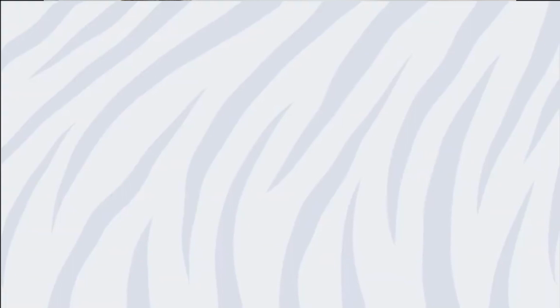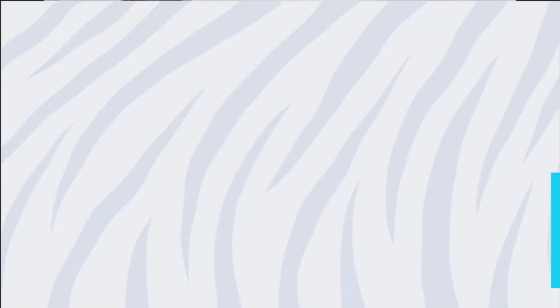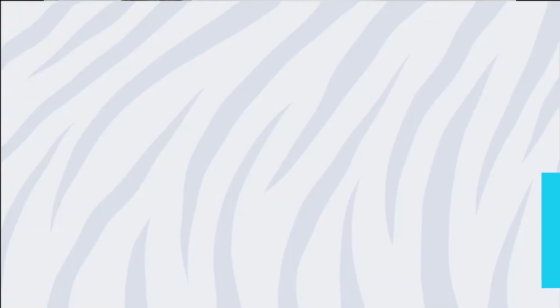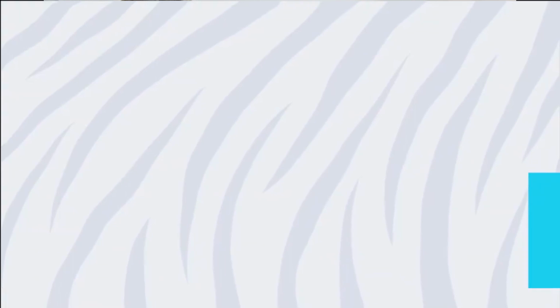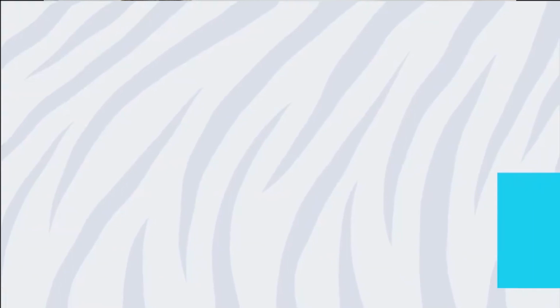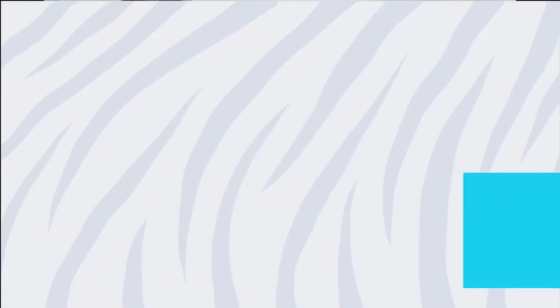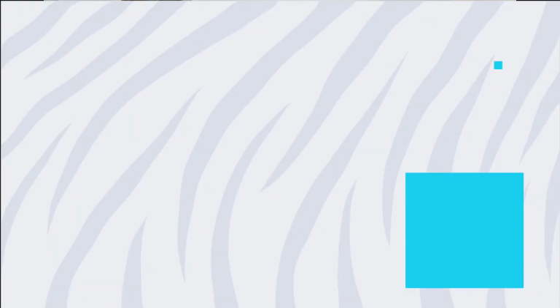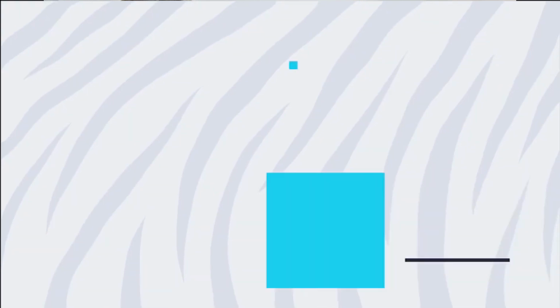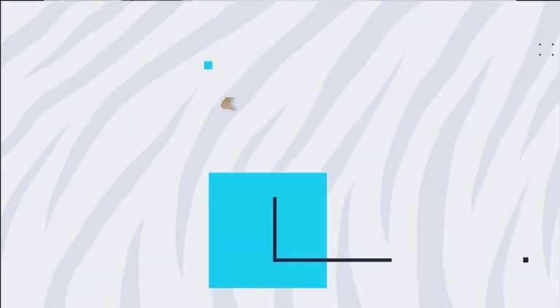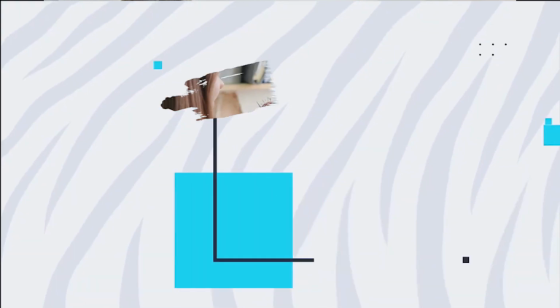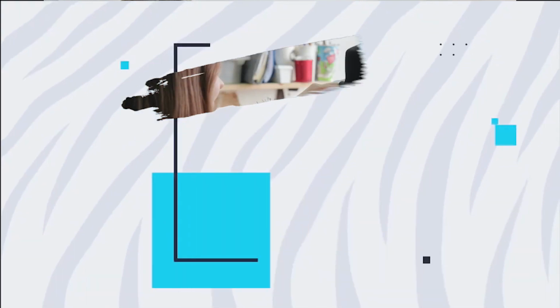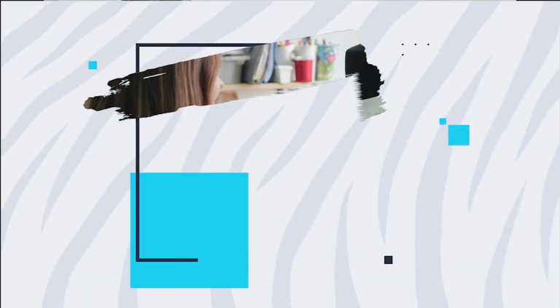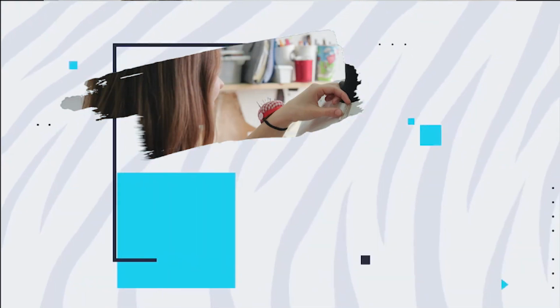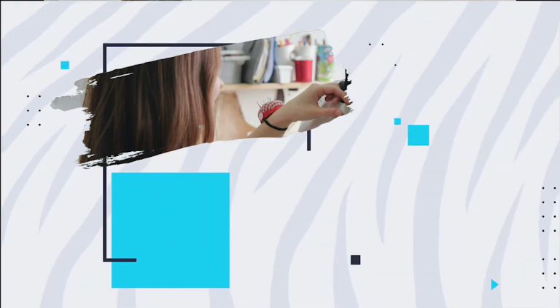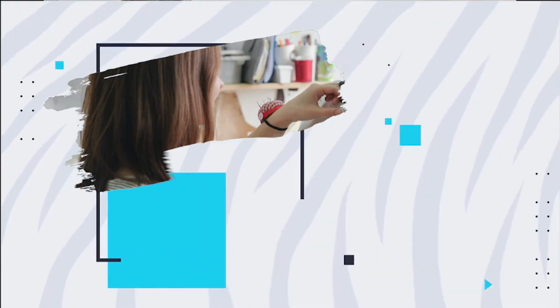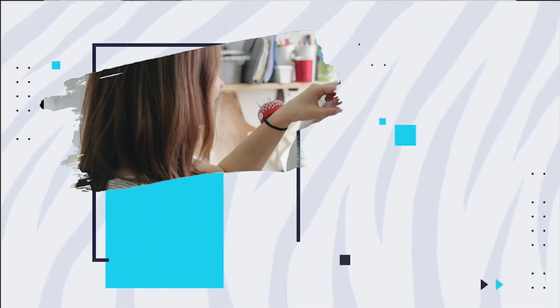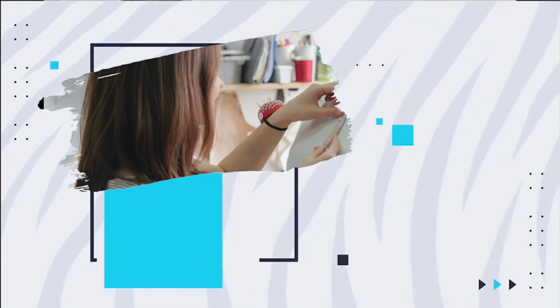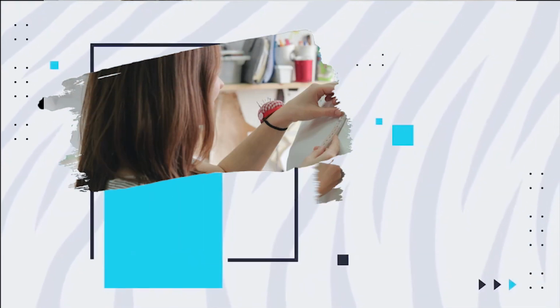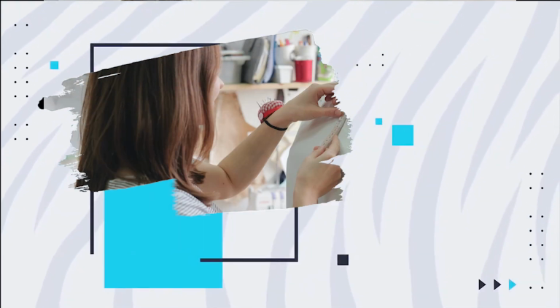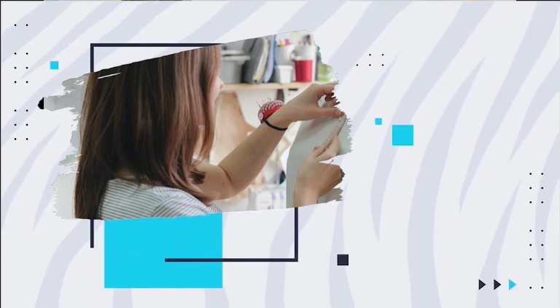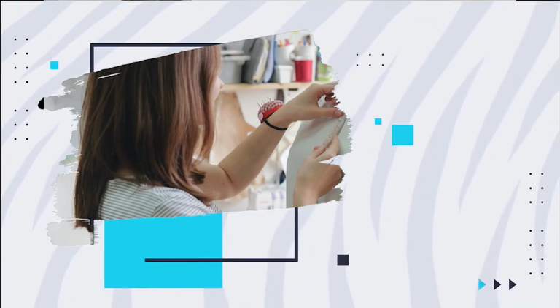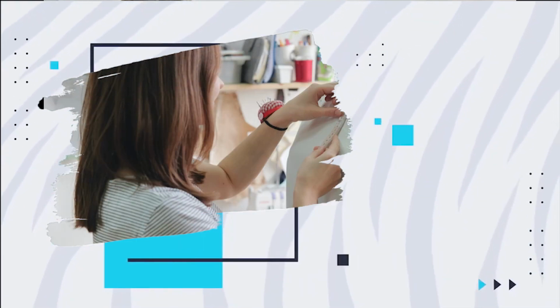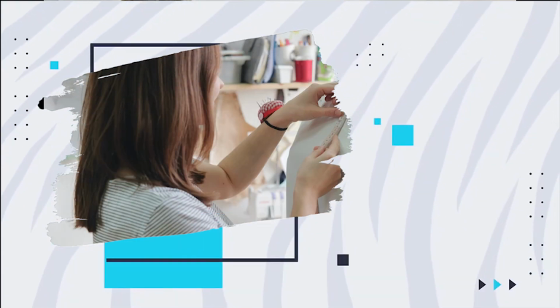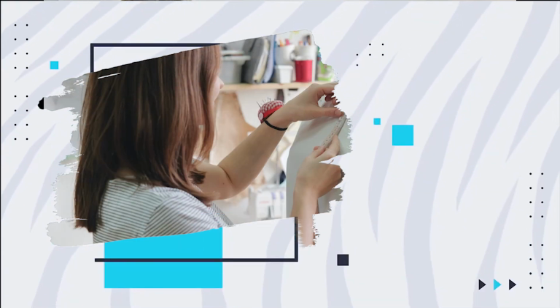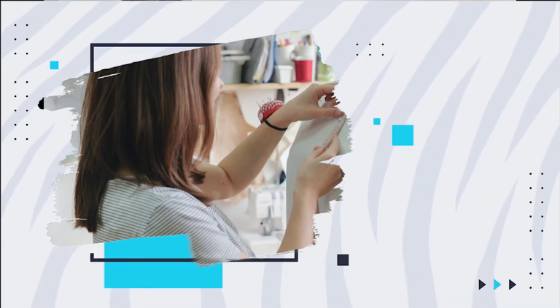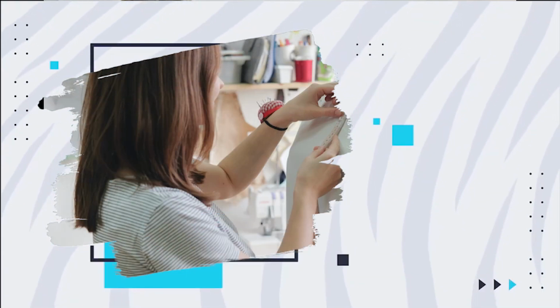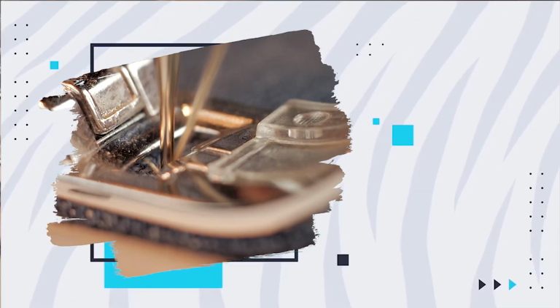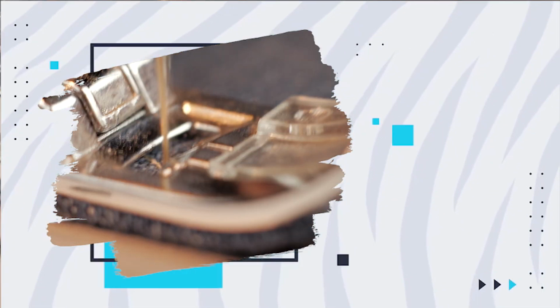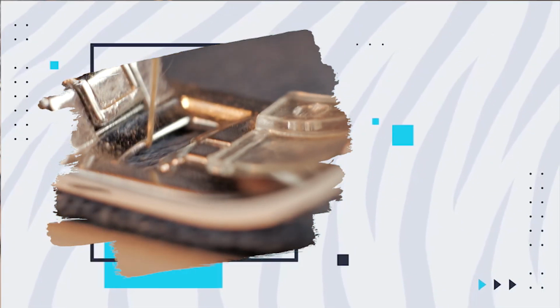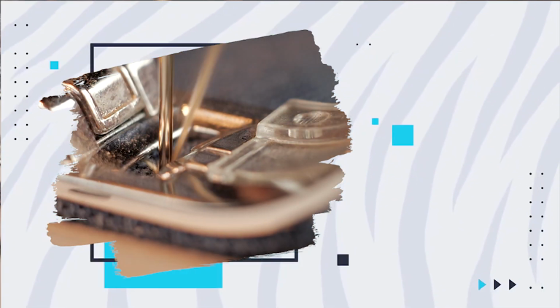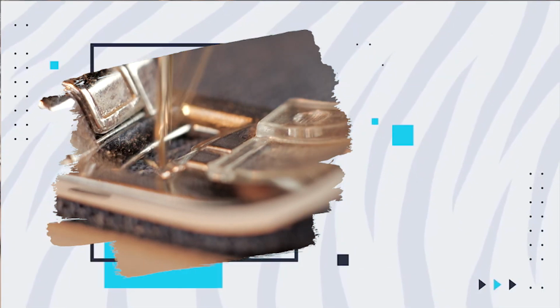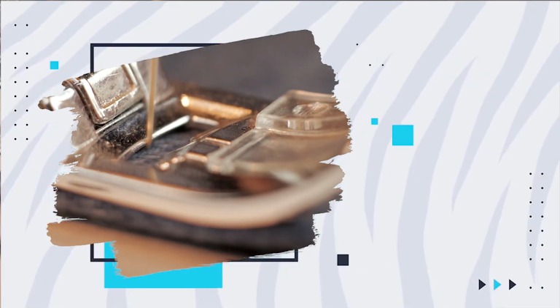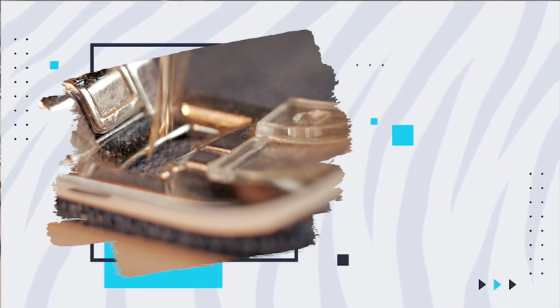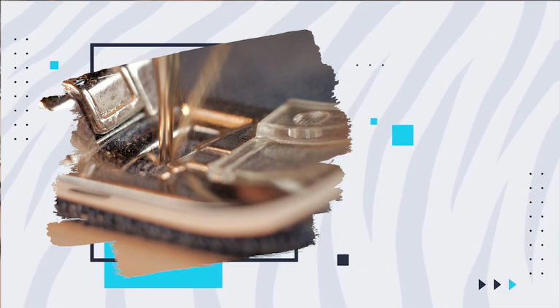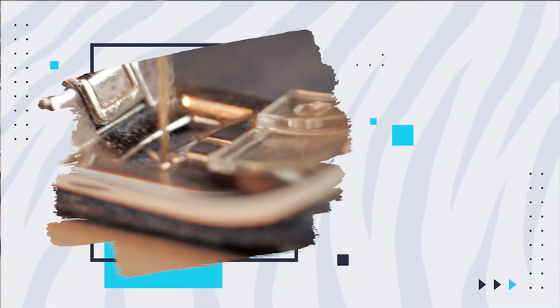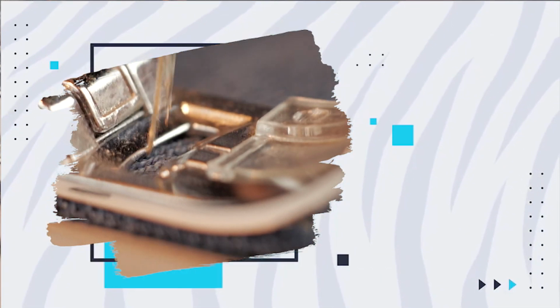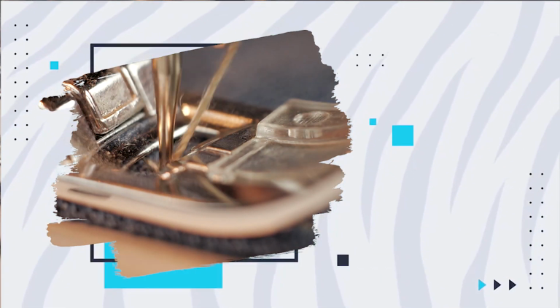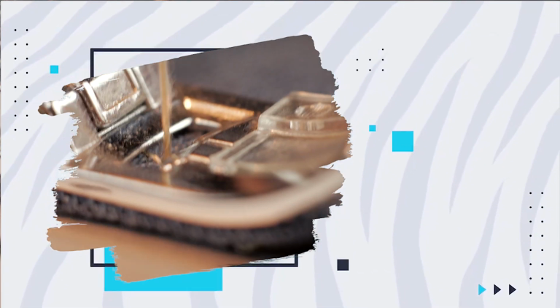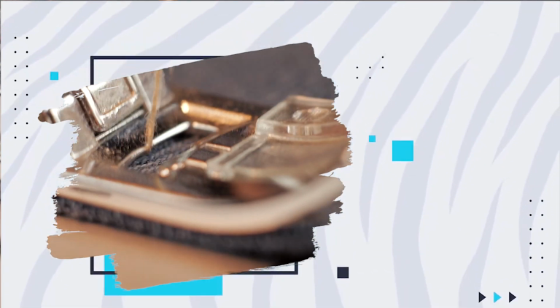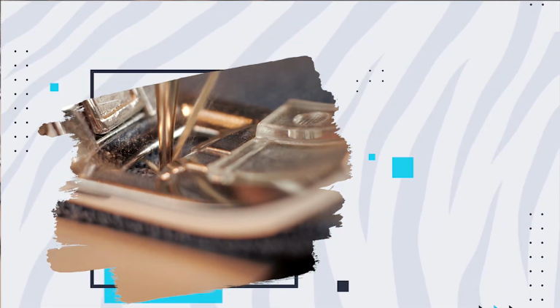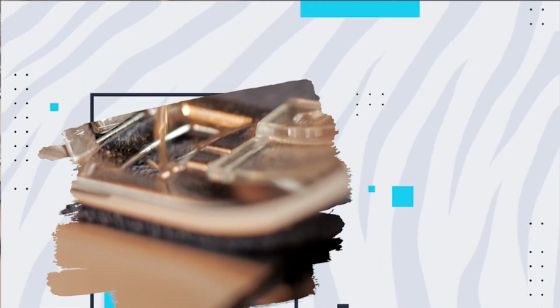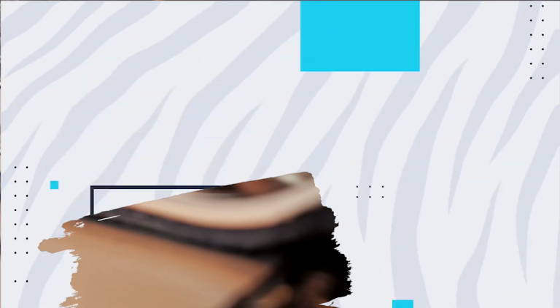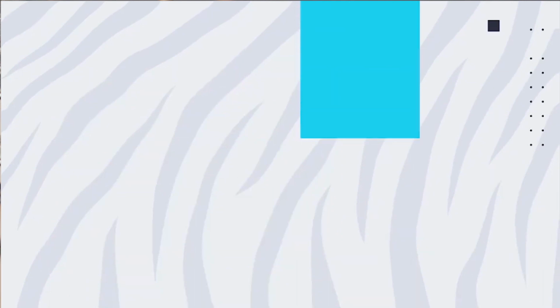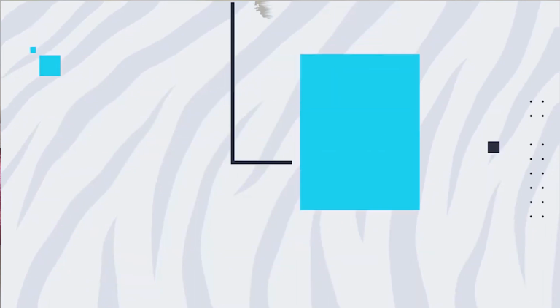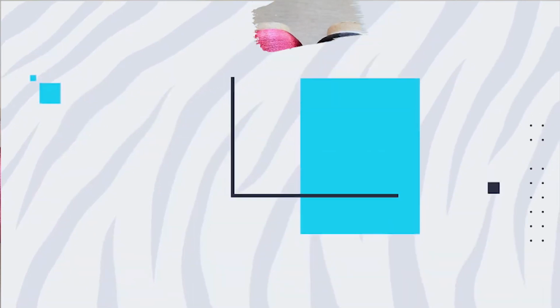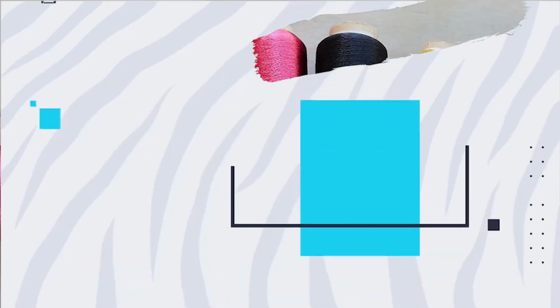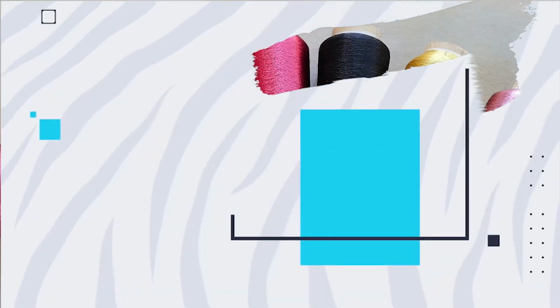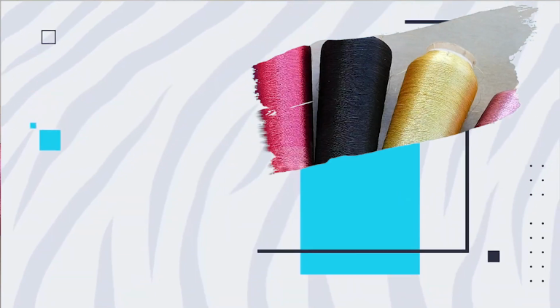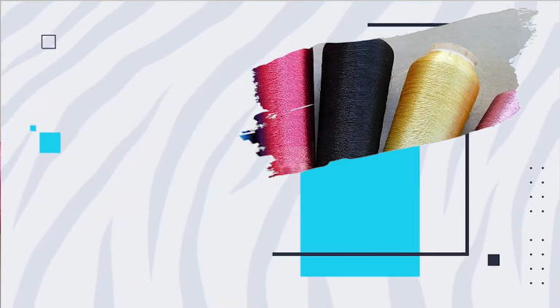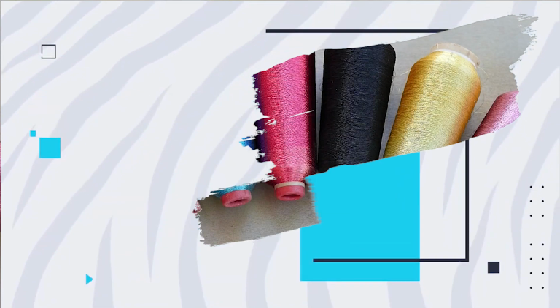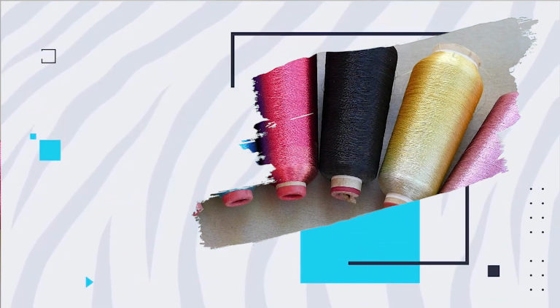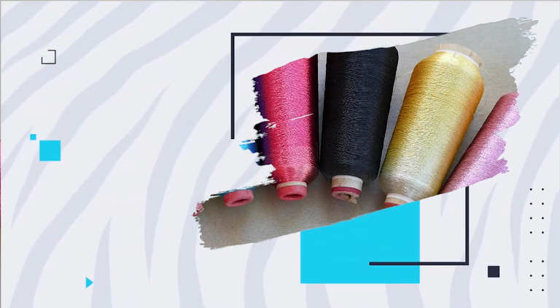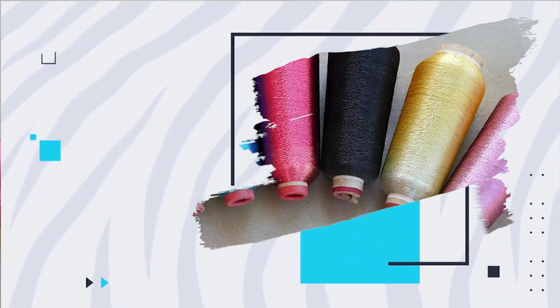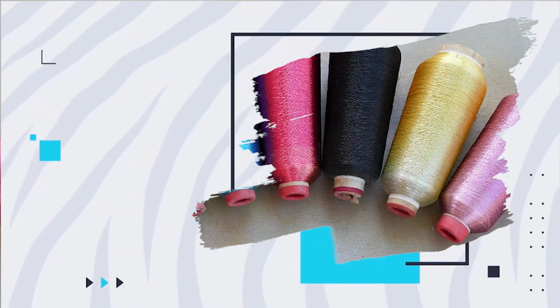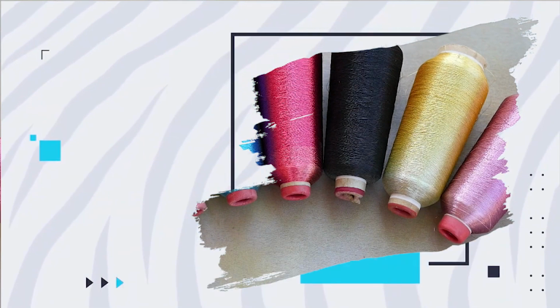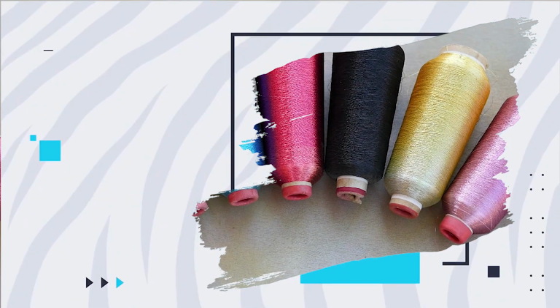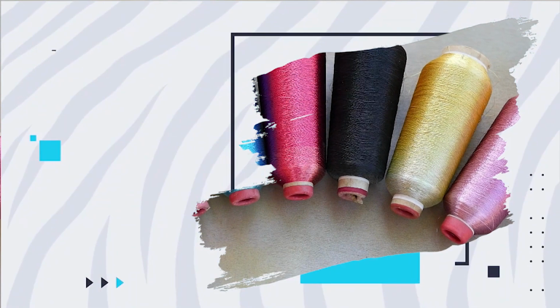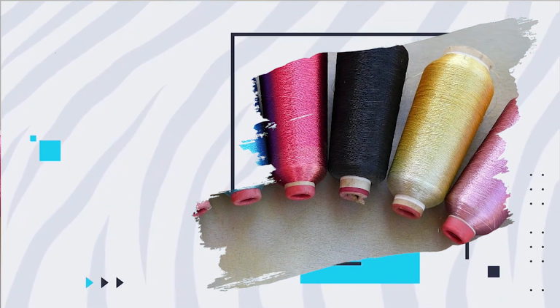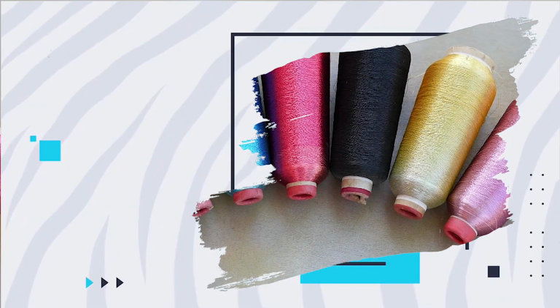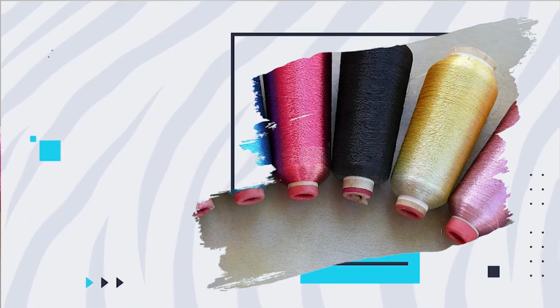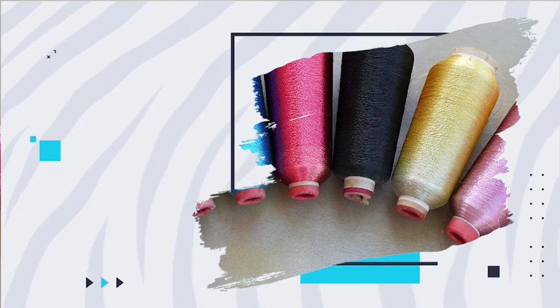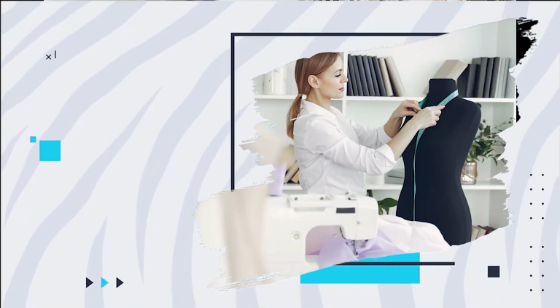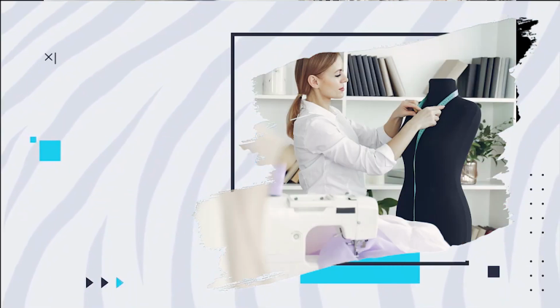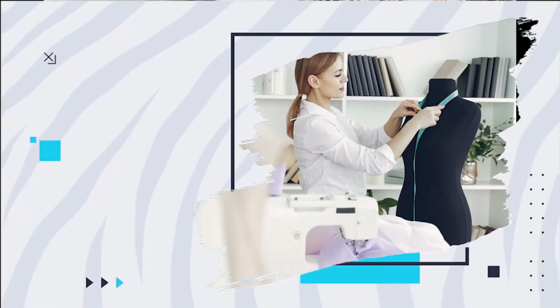Hi friends, welcome to our channel. It is a designer sleeve. It is a very simple sleeve.